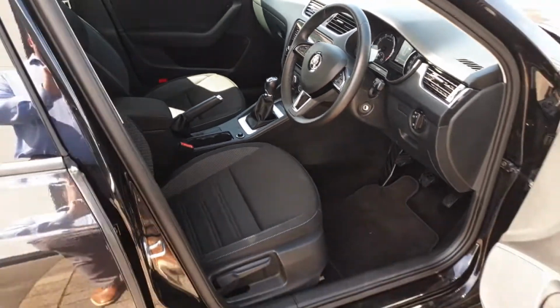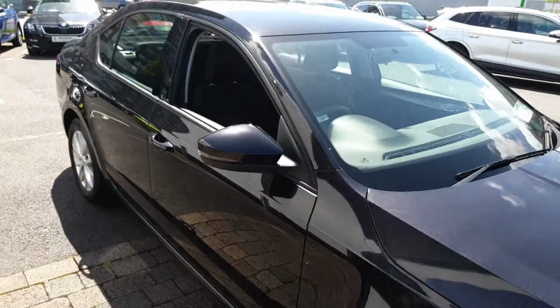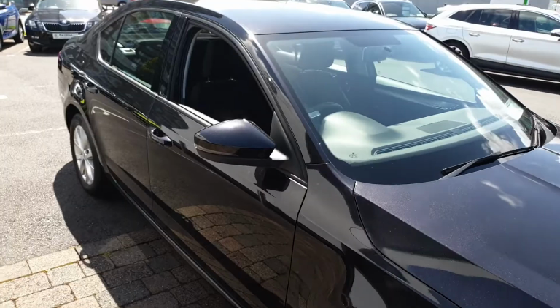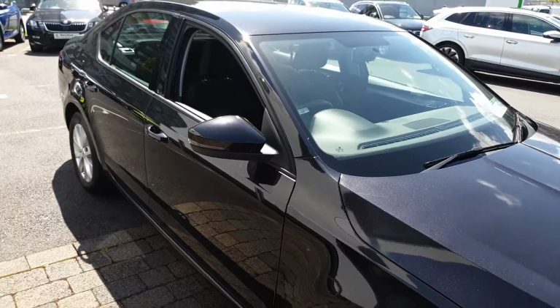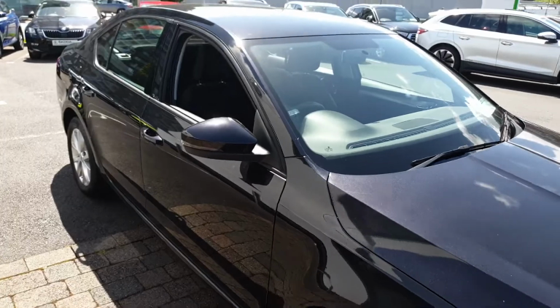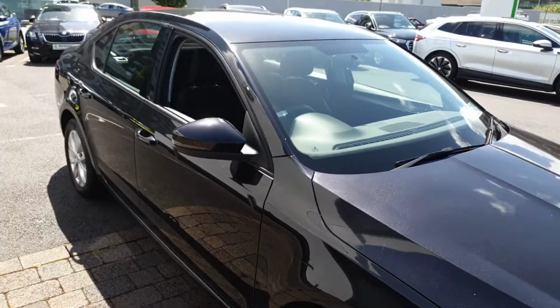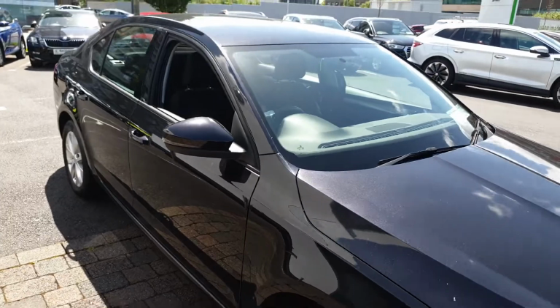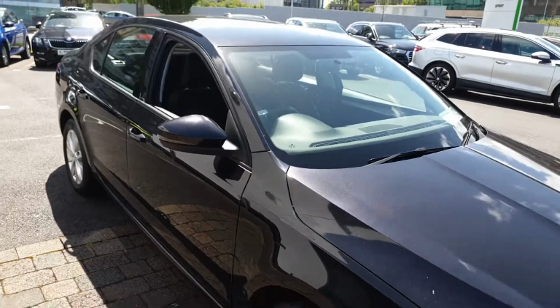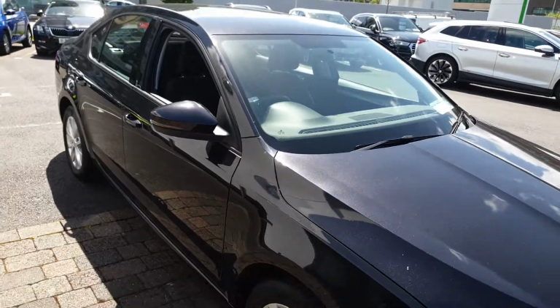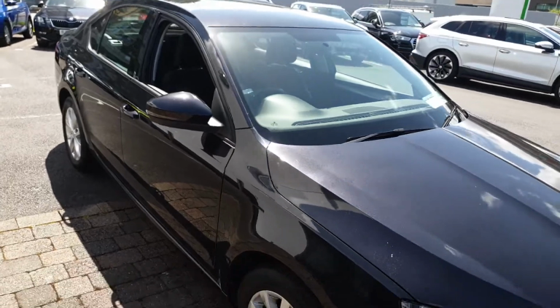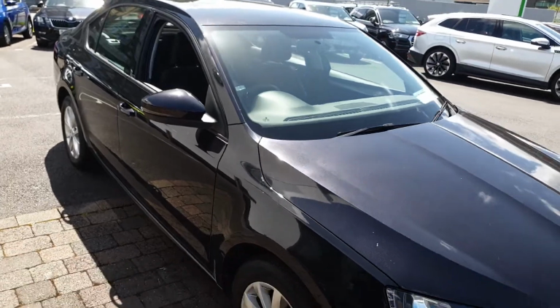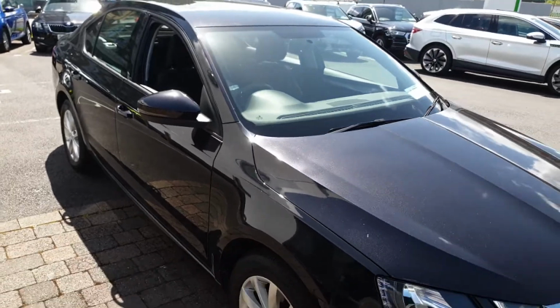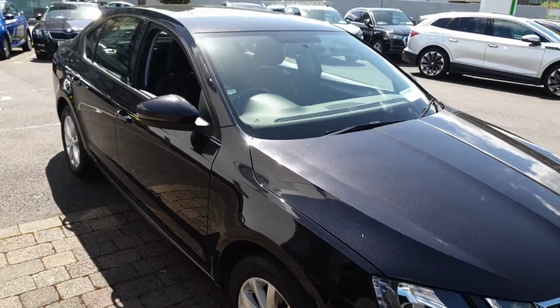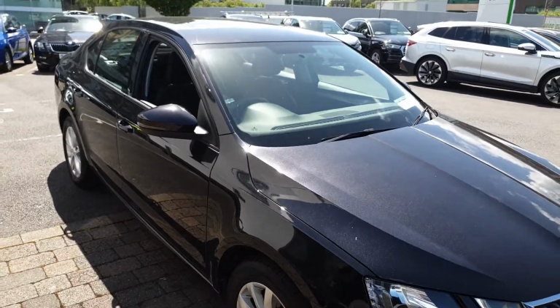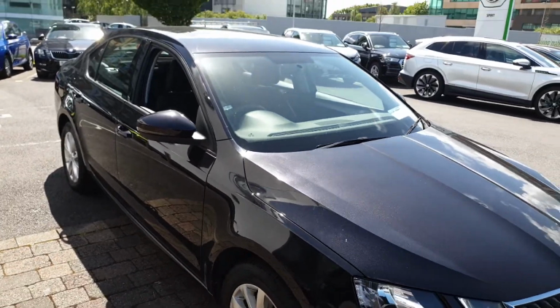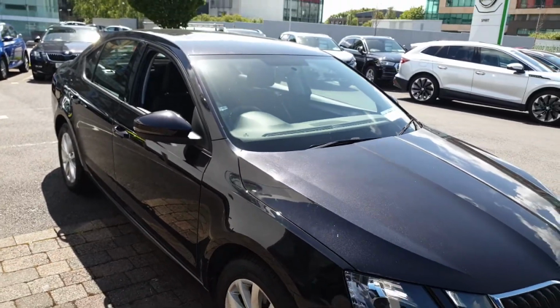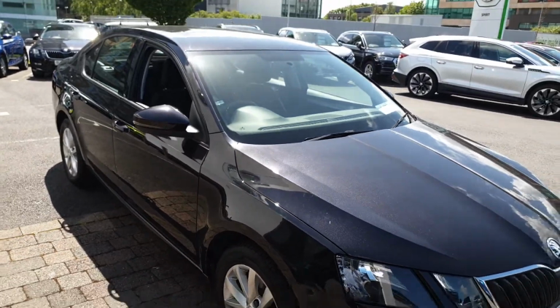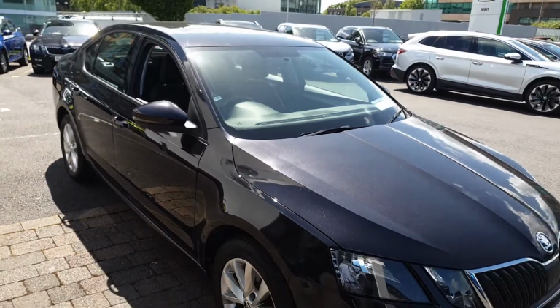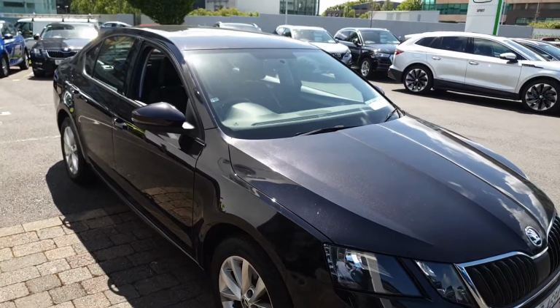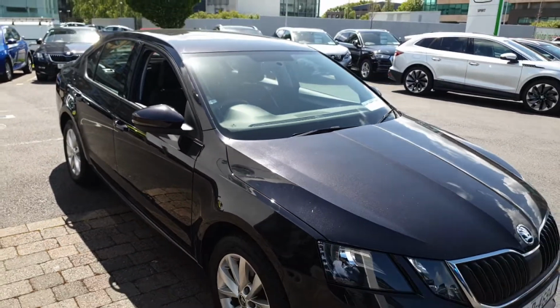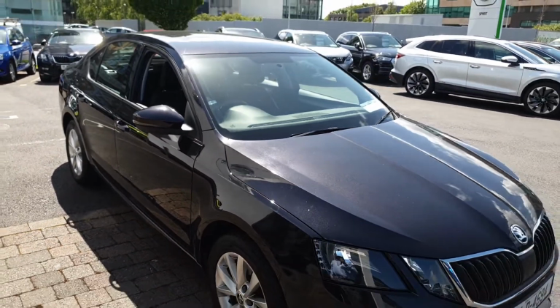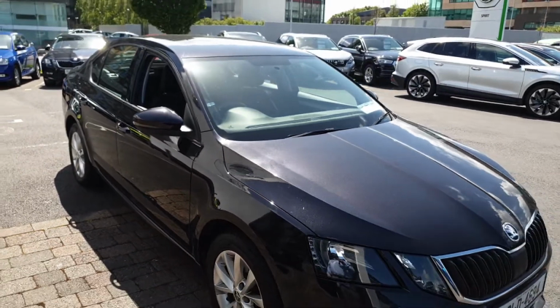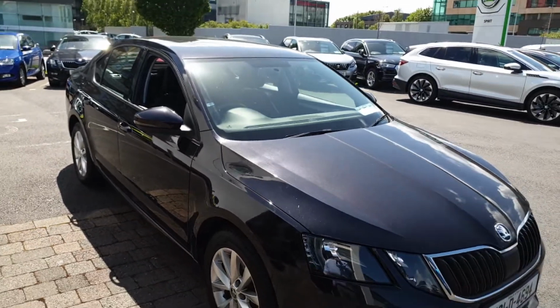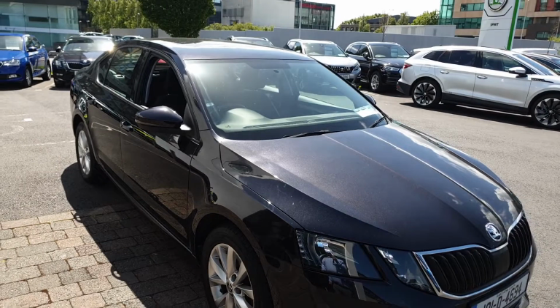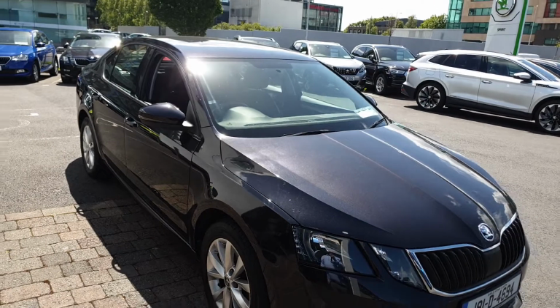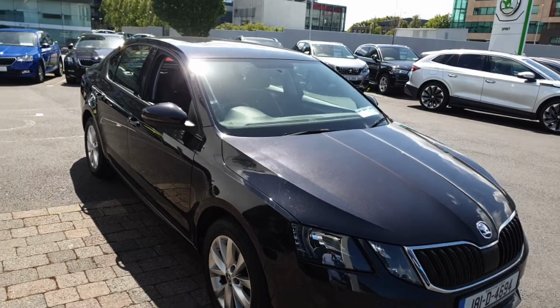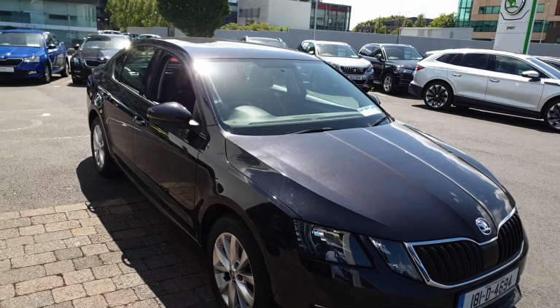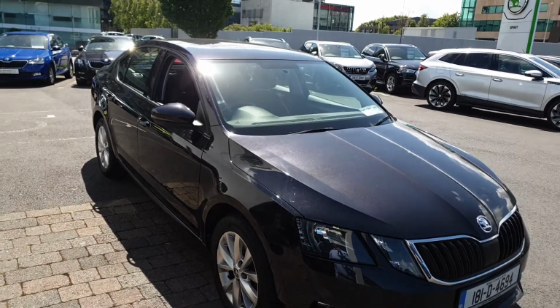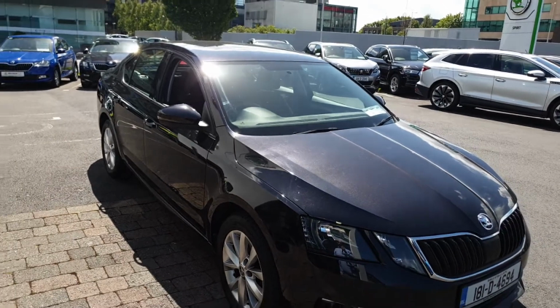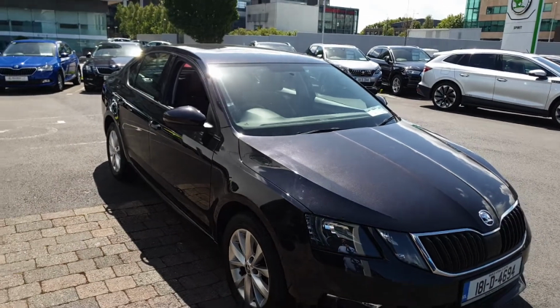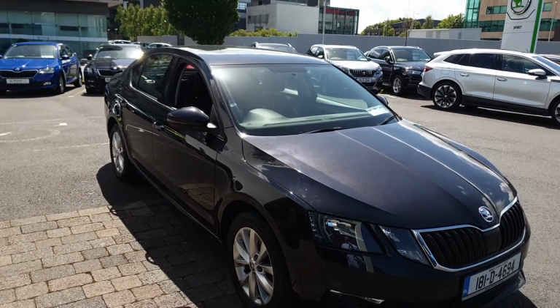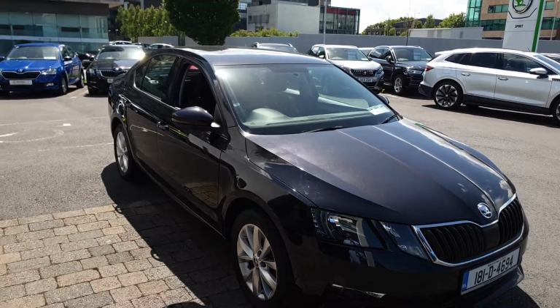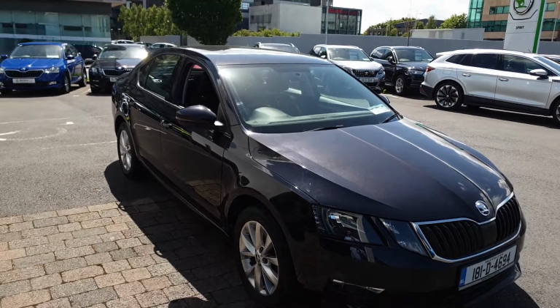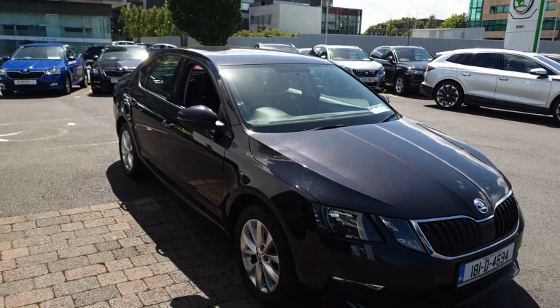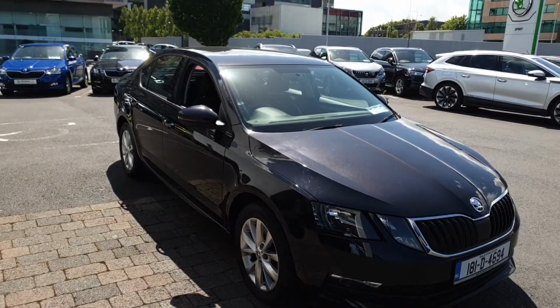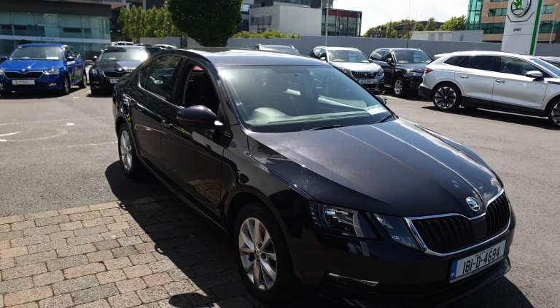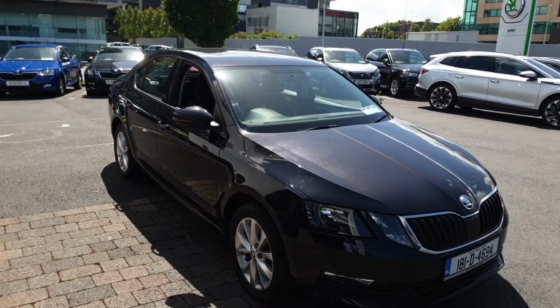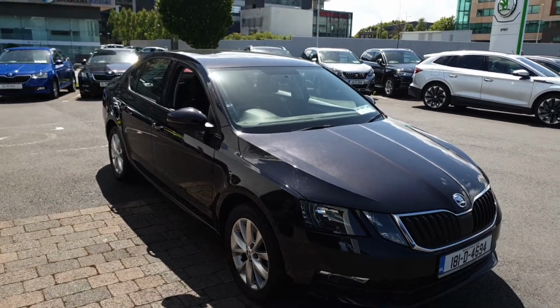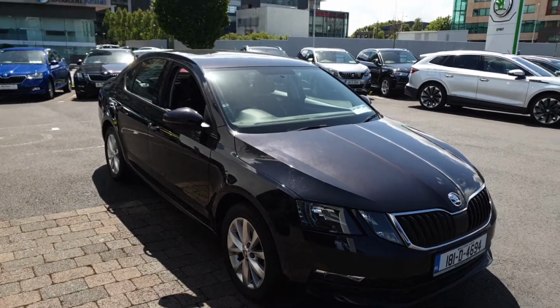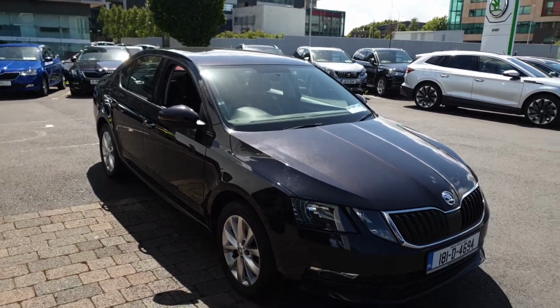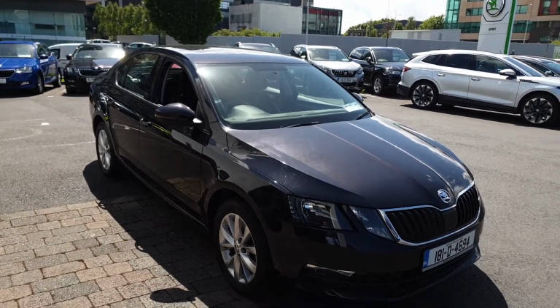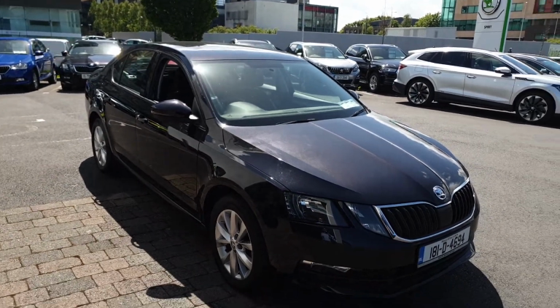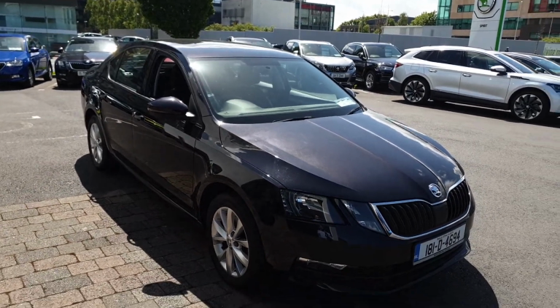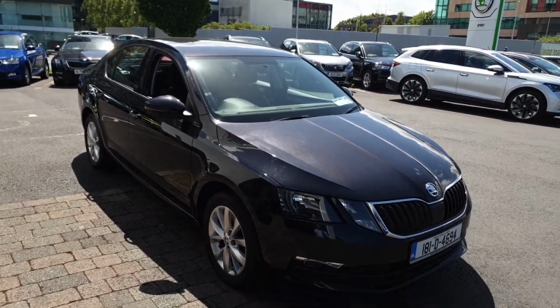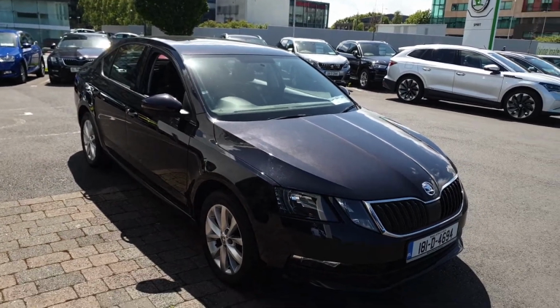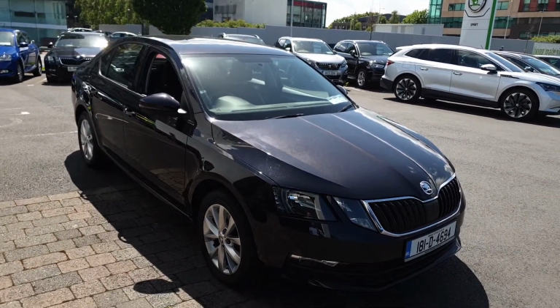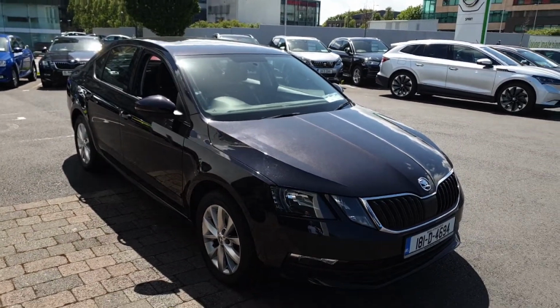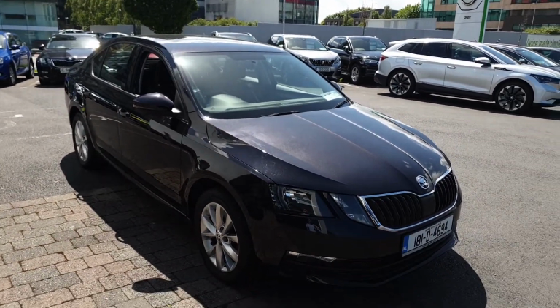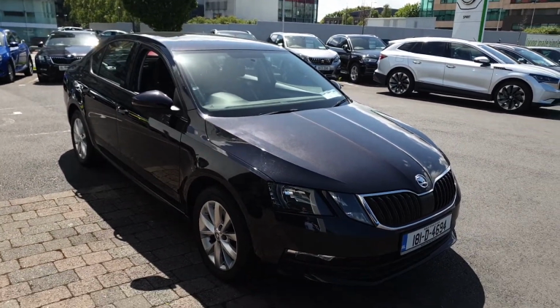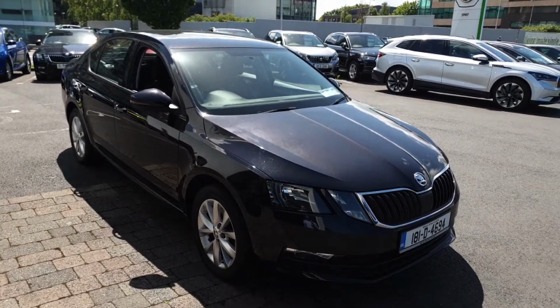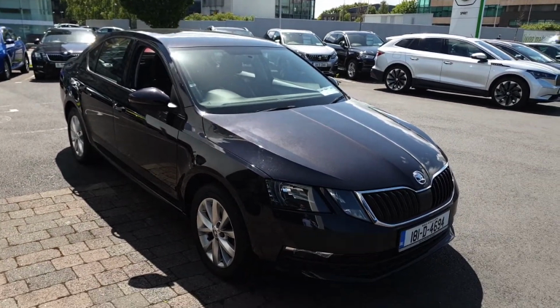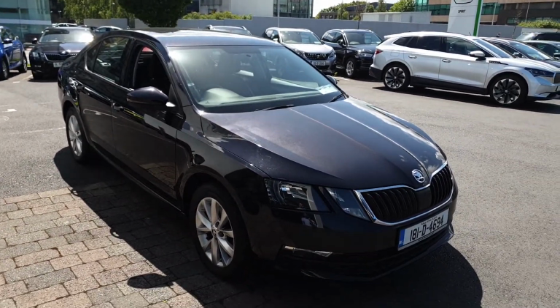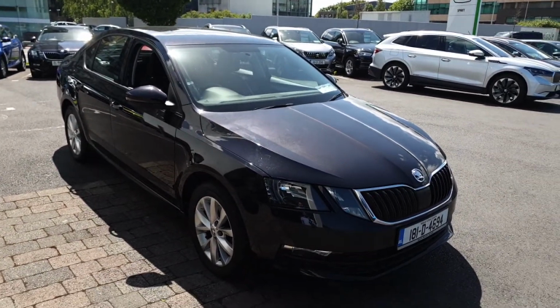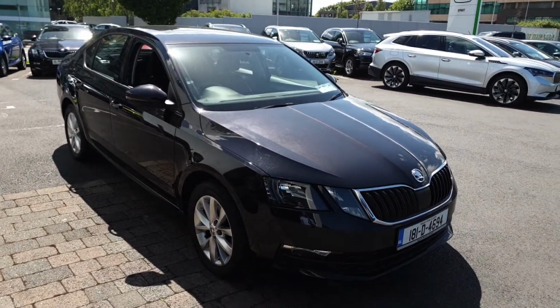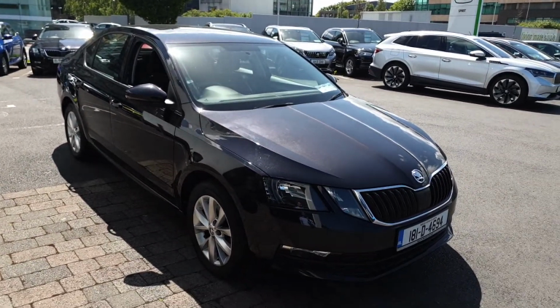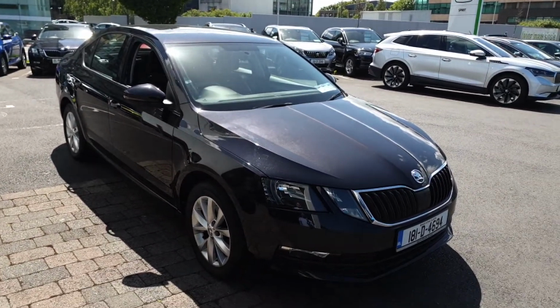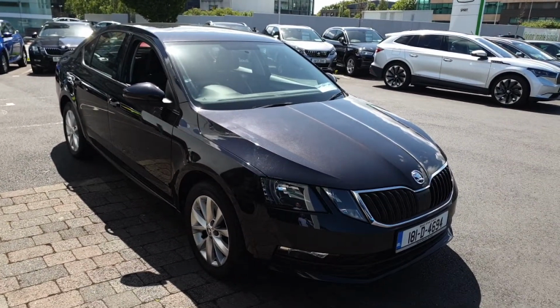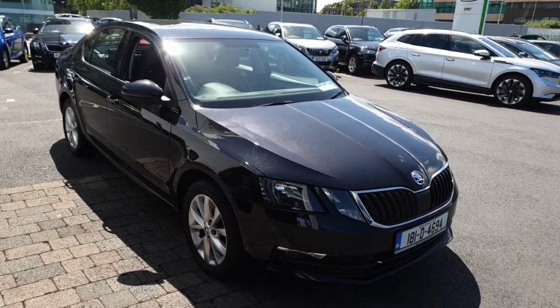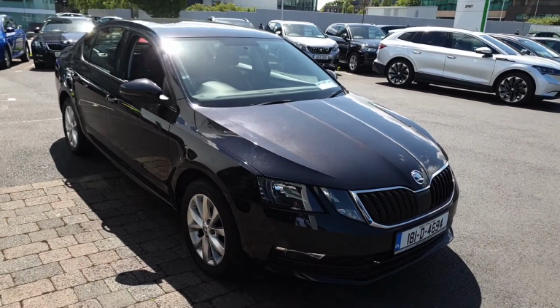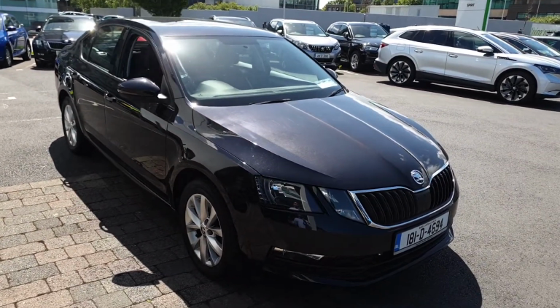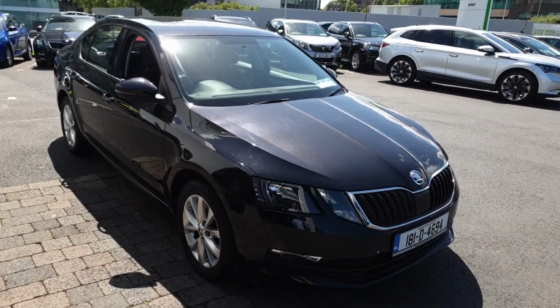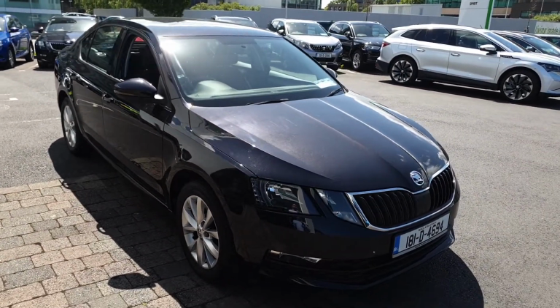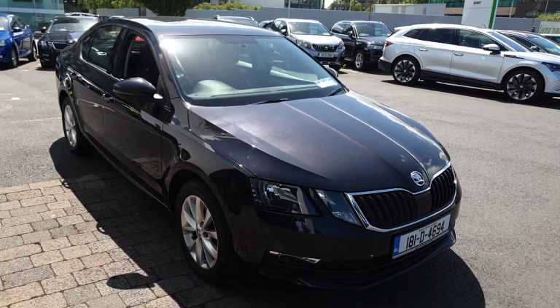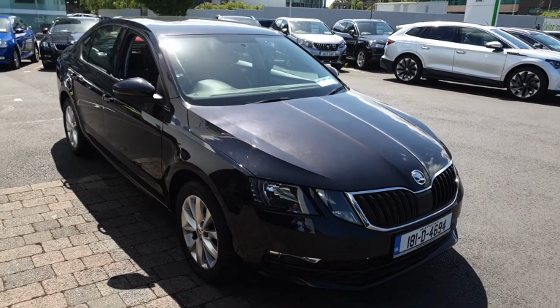For more questions on this car, if you'd like to book a test drive or get a finance quote, give us a call today on 01 216 3666.